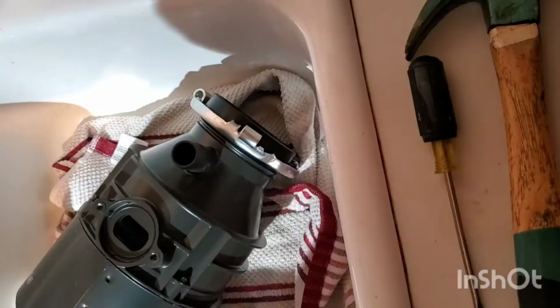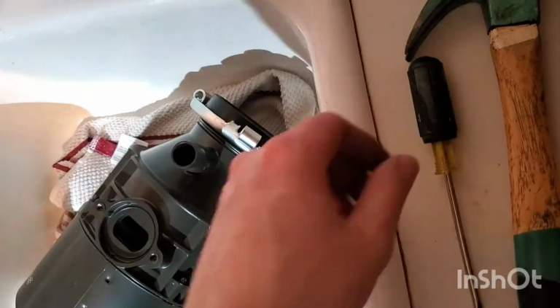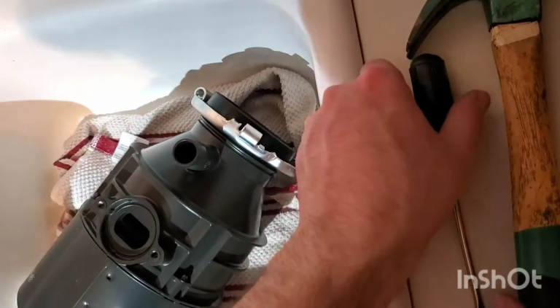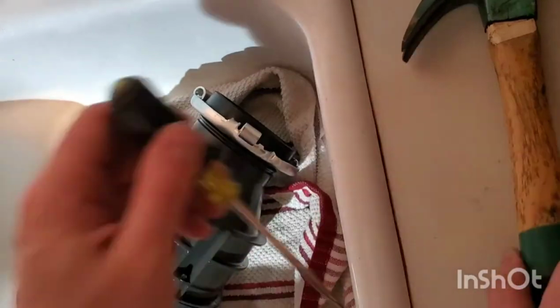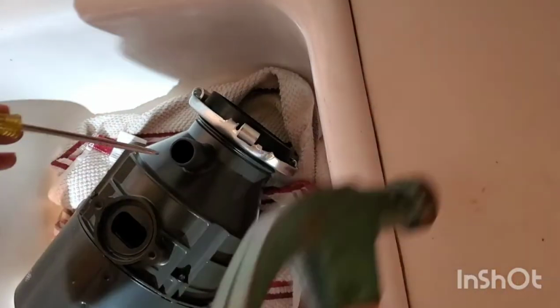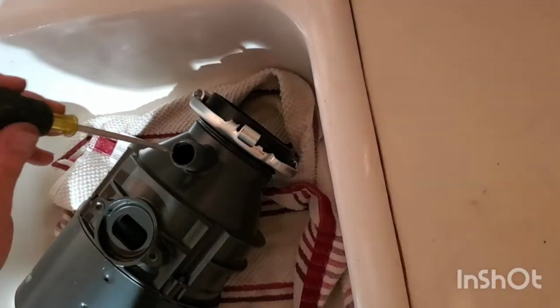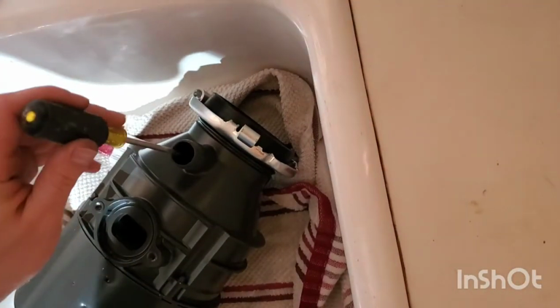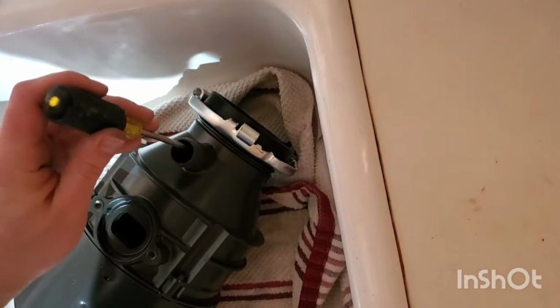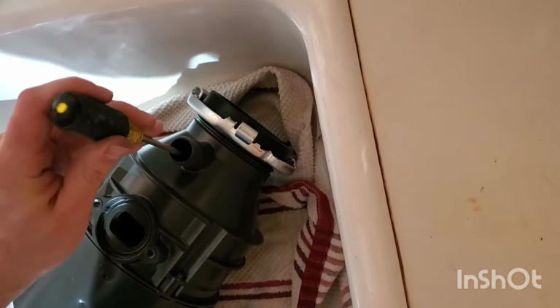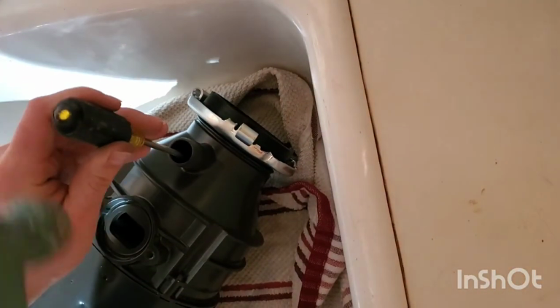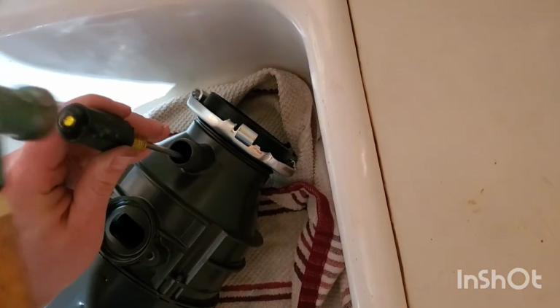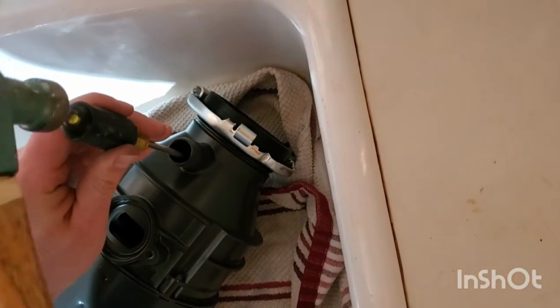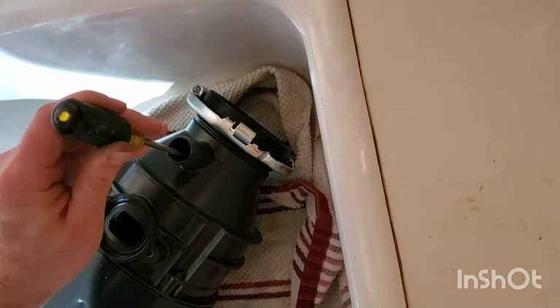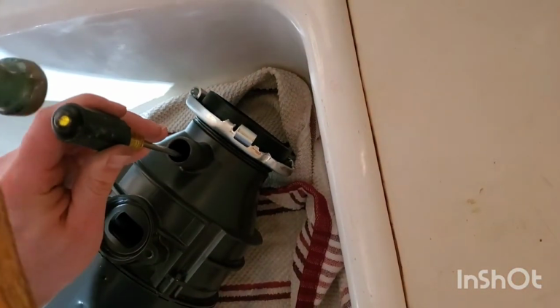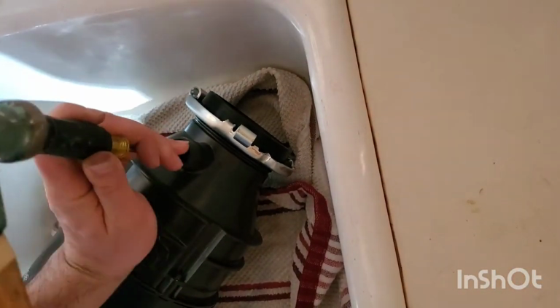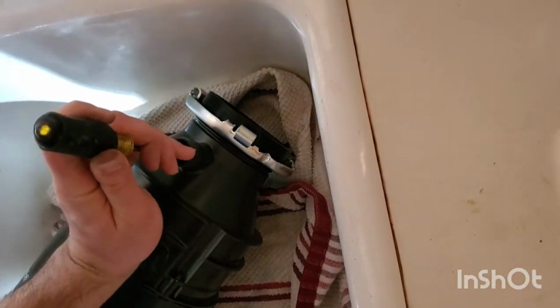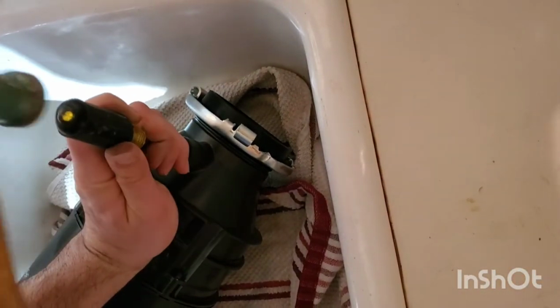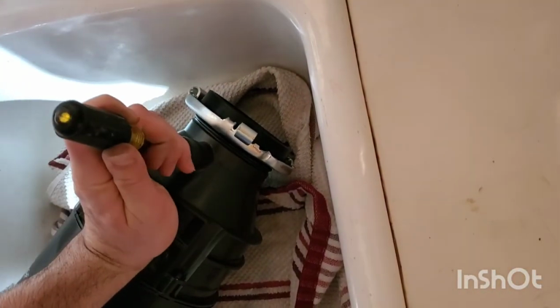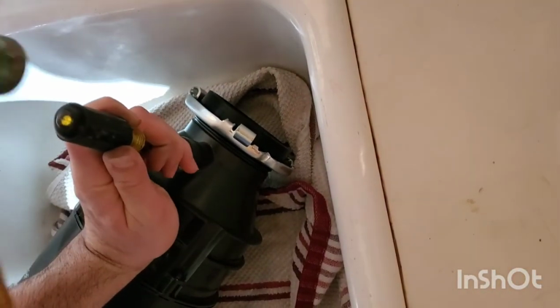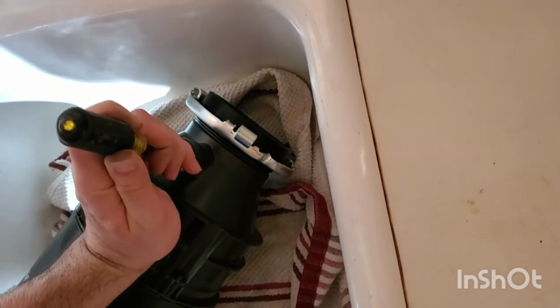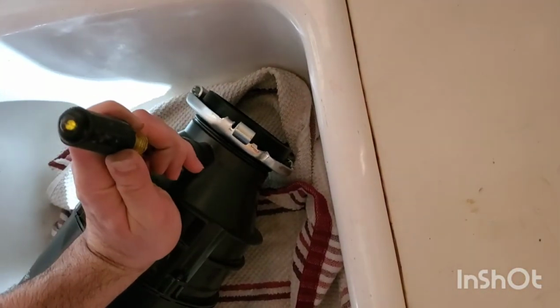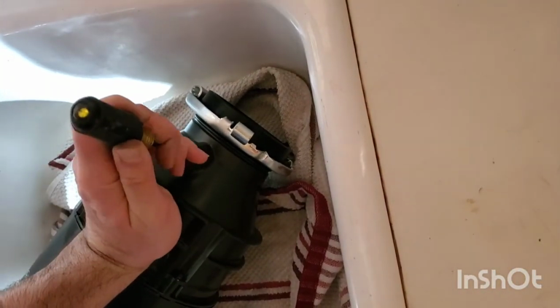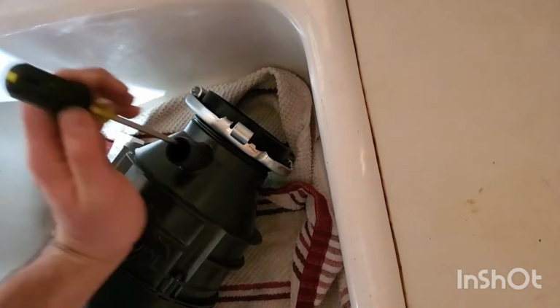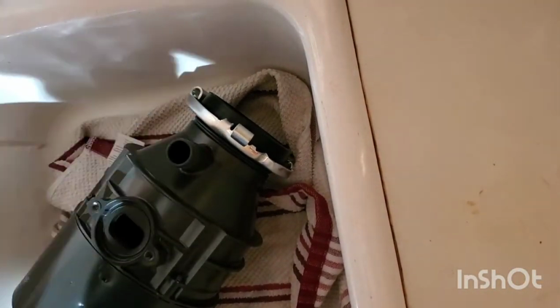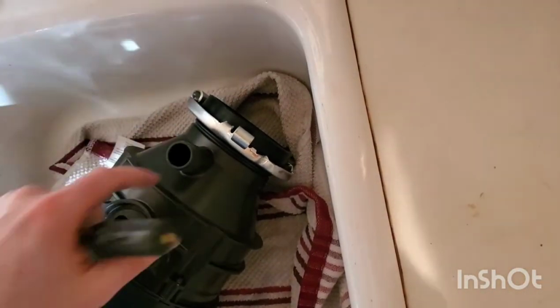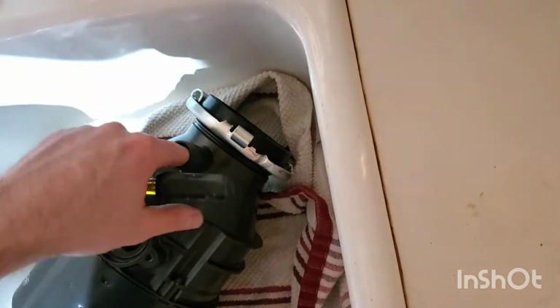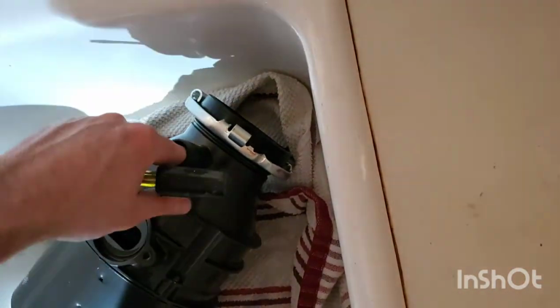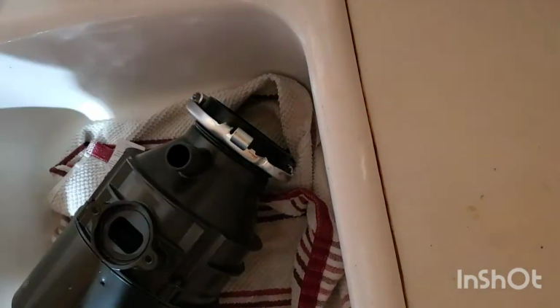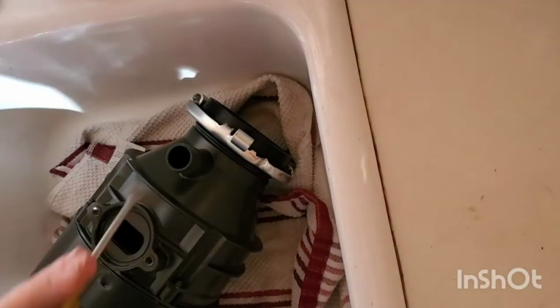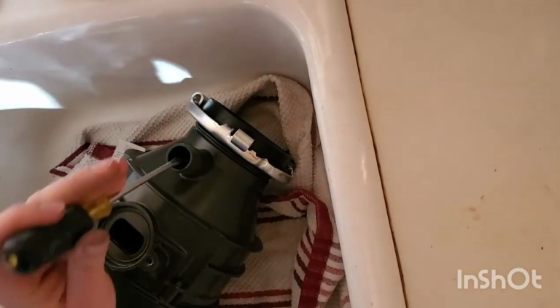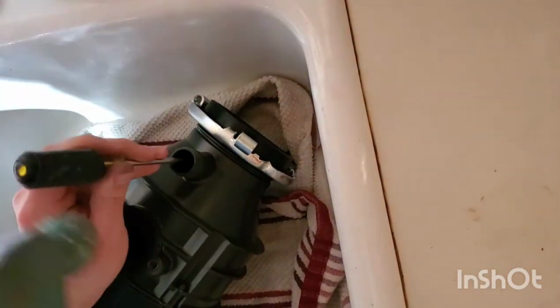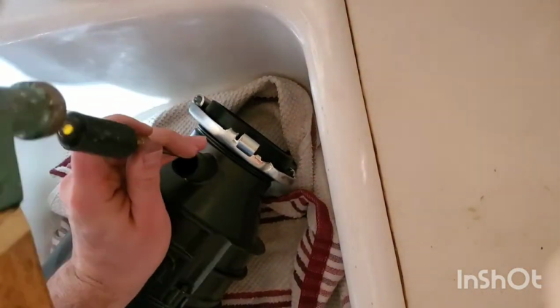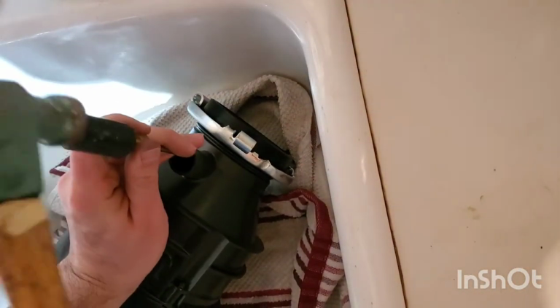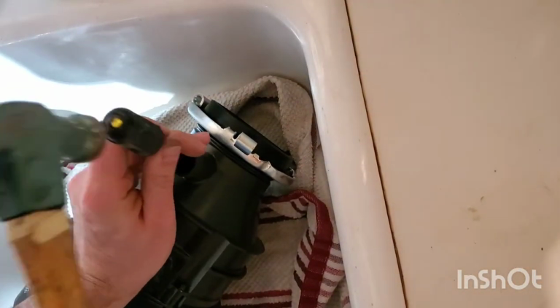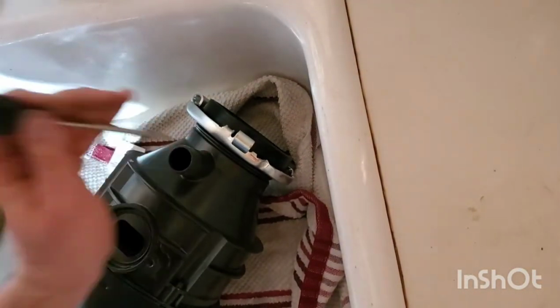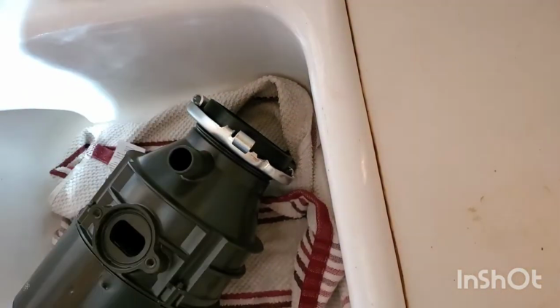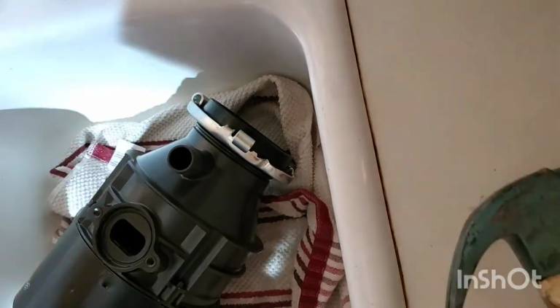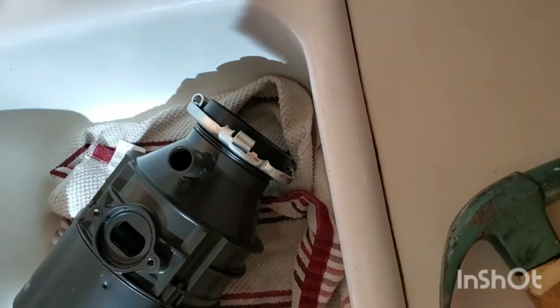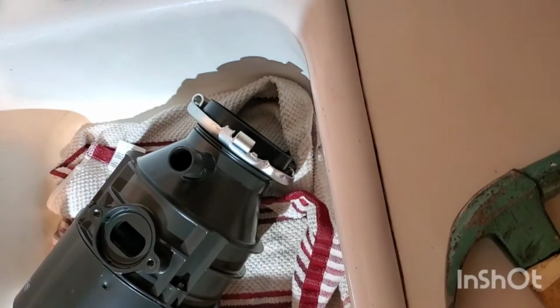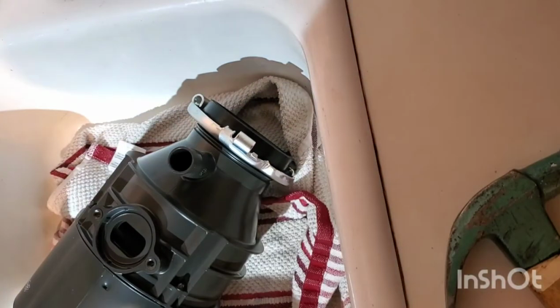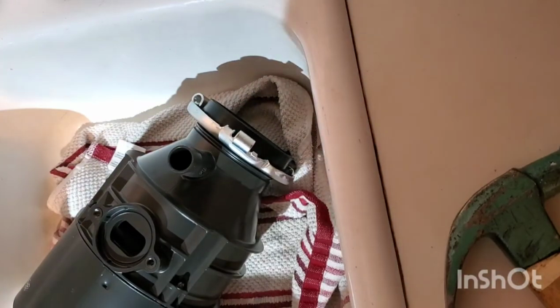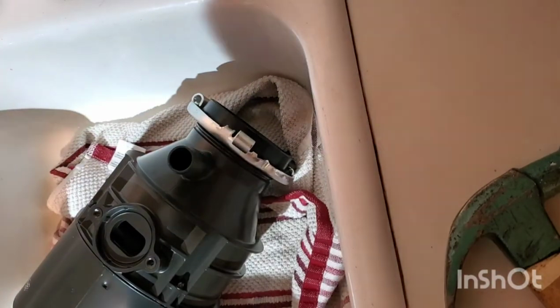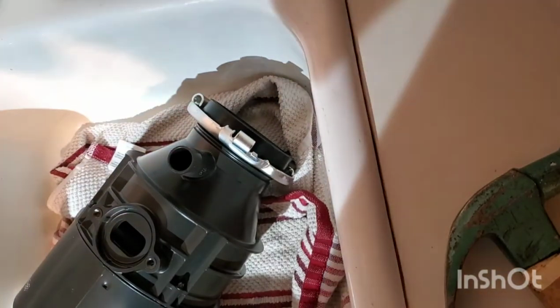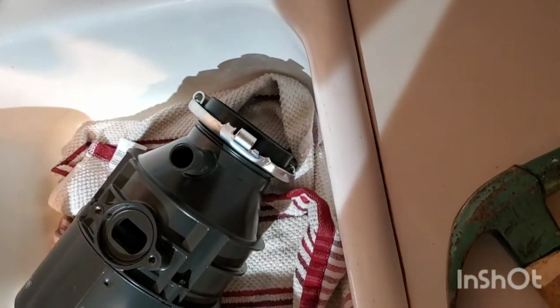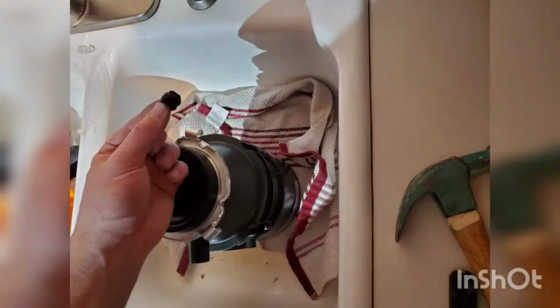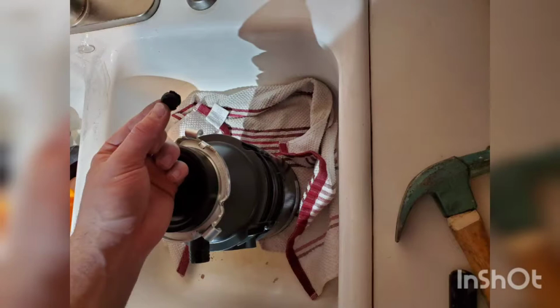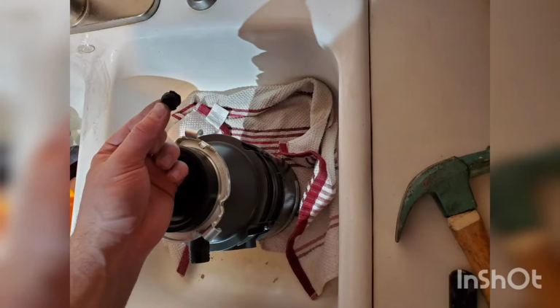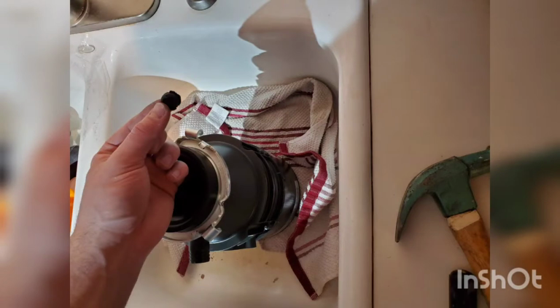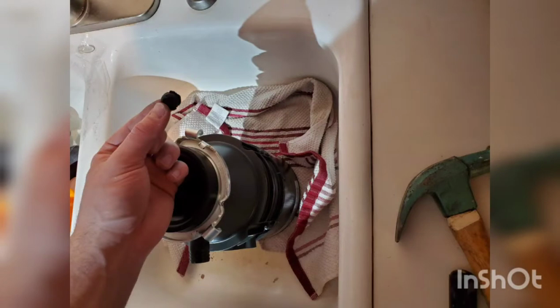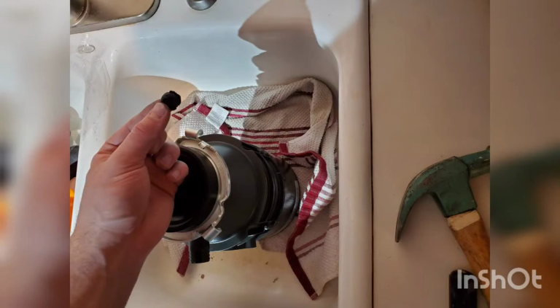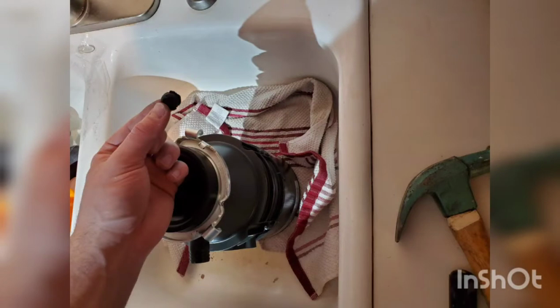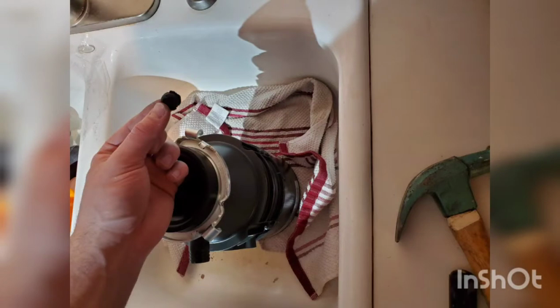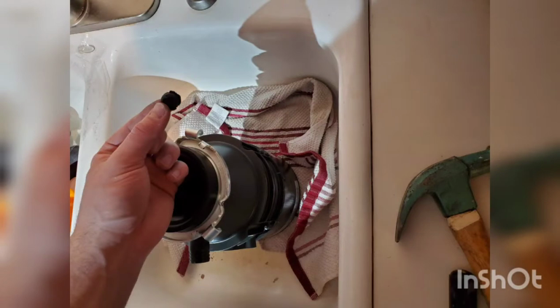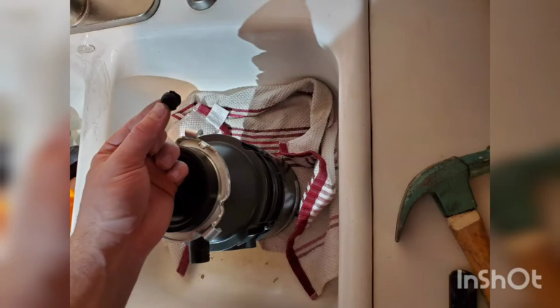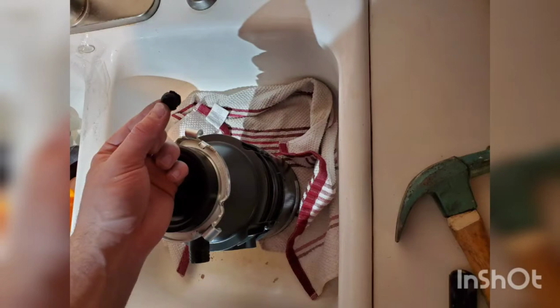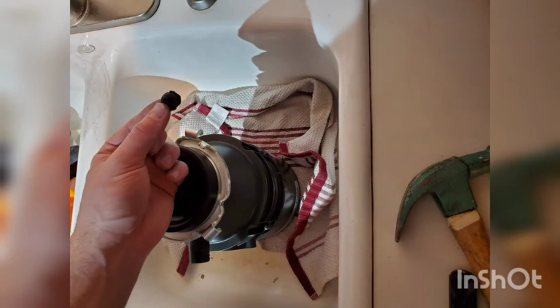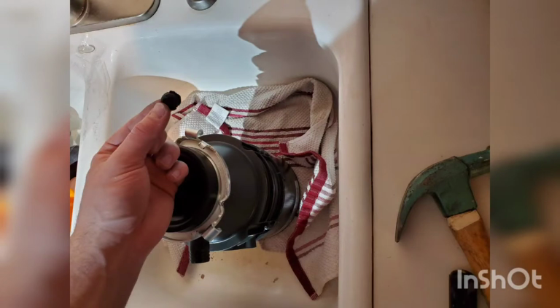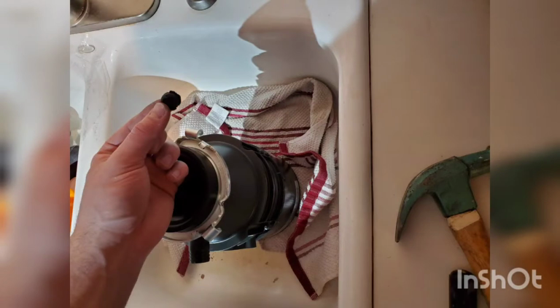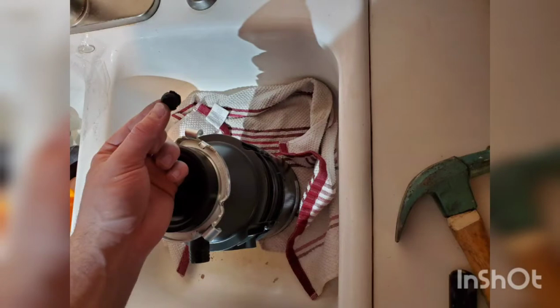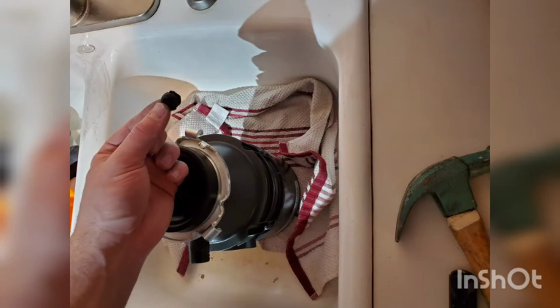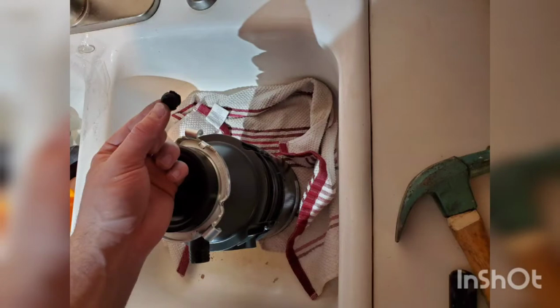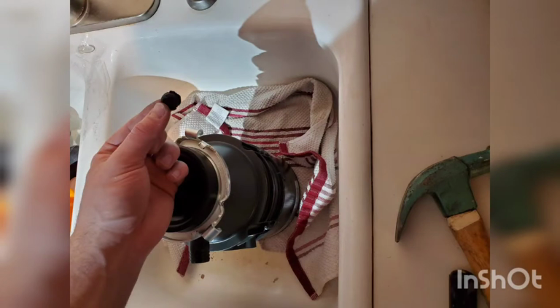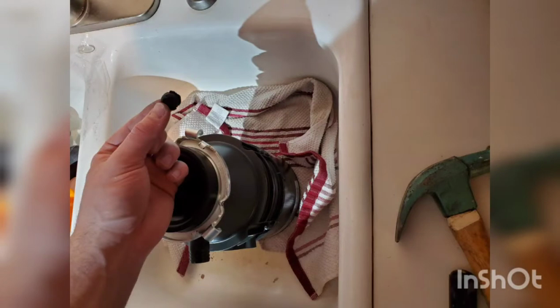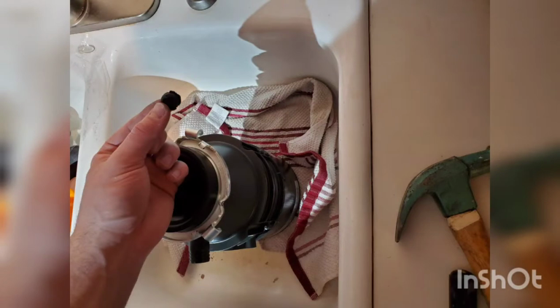If you have a dishwasher, you need to pop this plastic piece out with a hammer and a screwdriver. This is what the piece looks like.